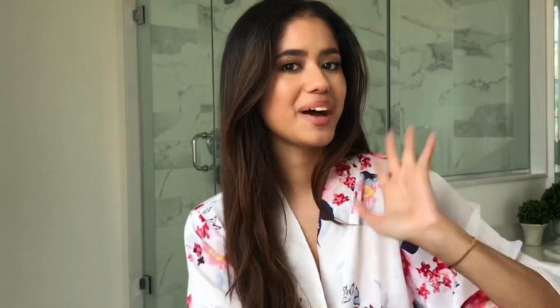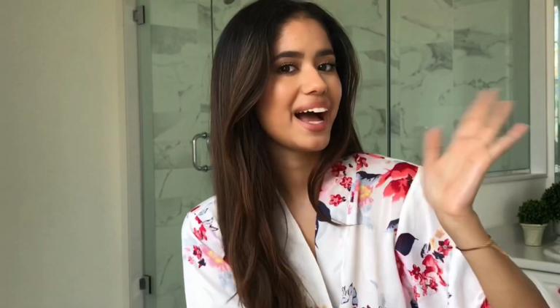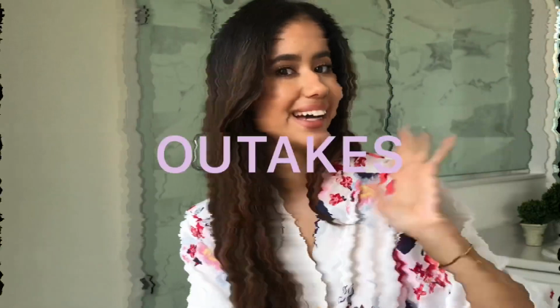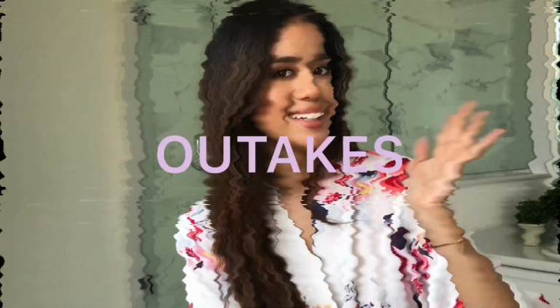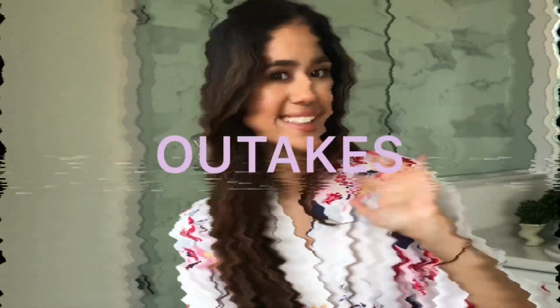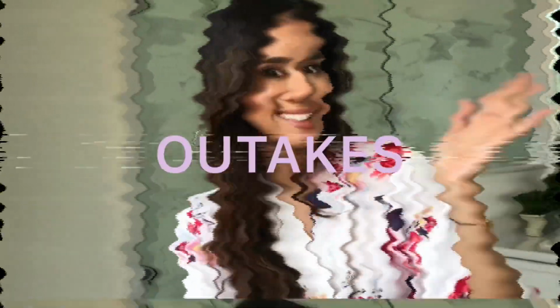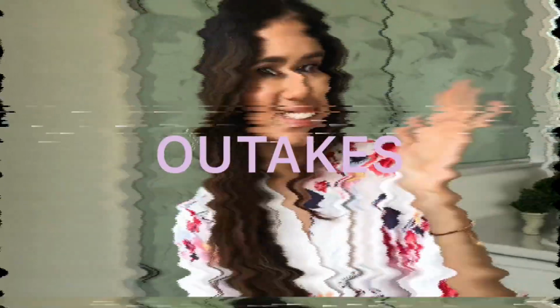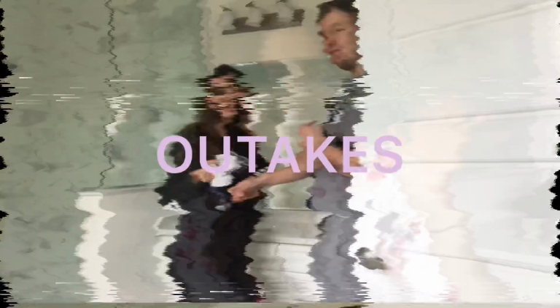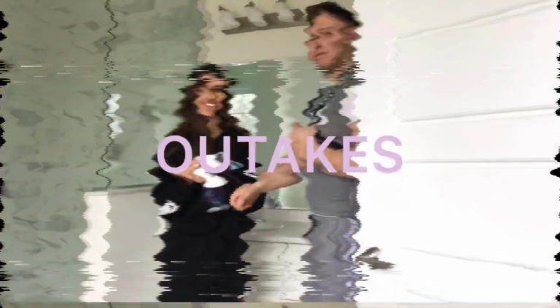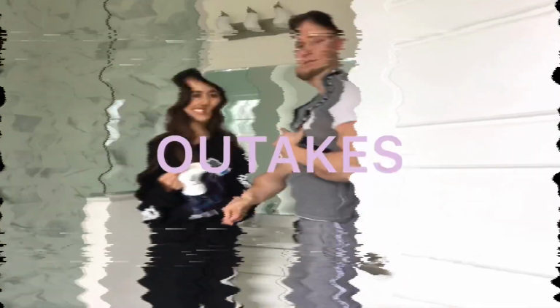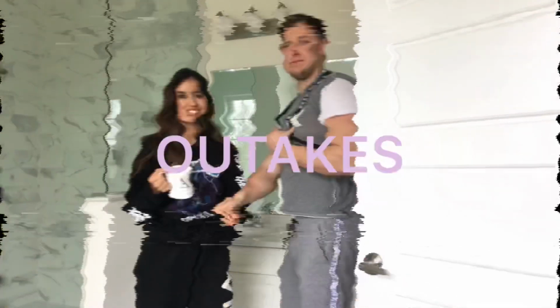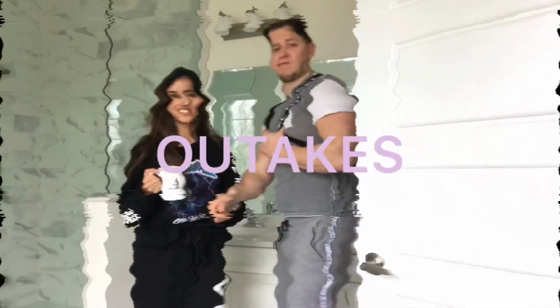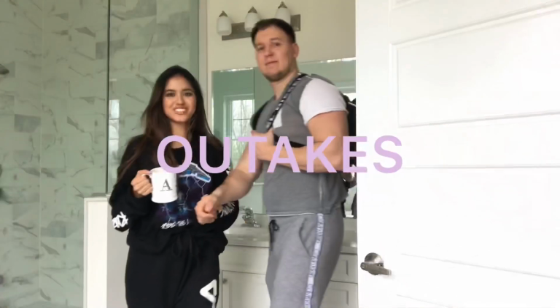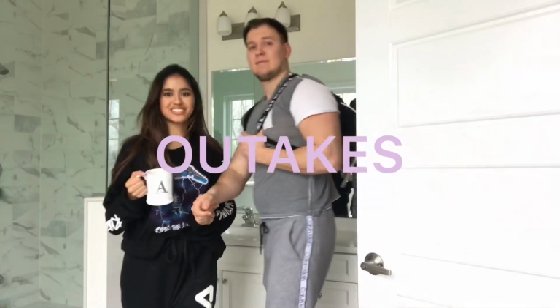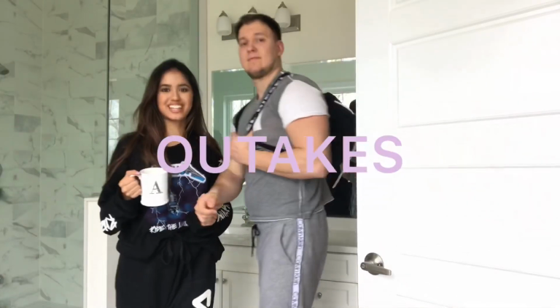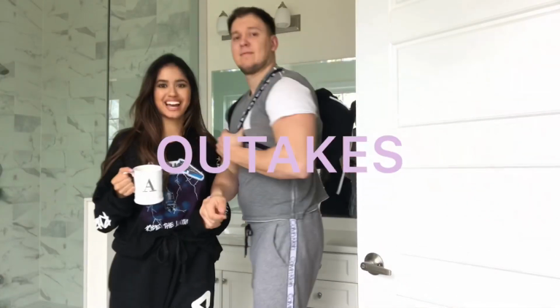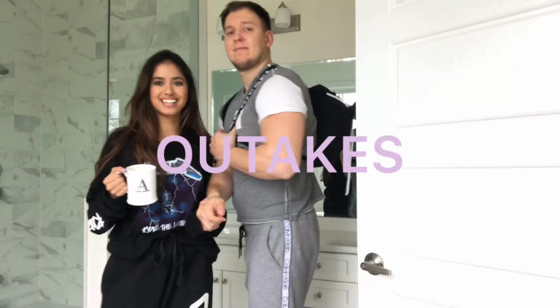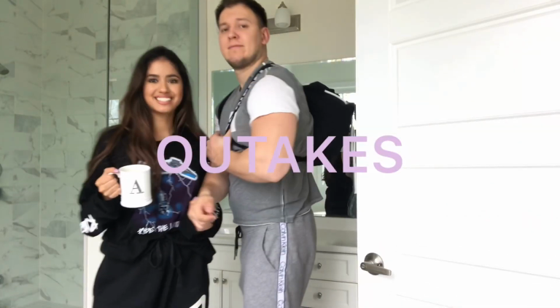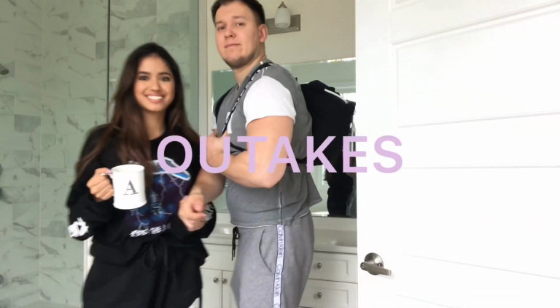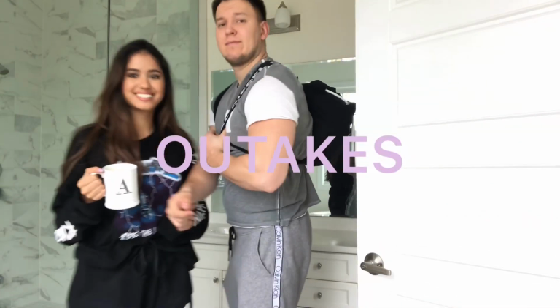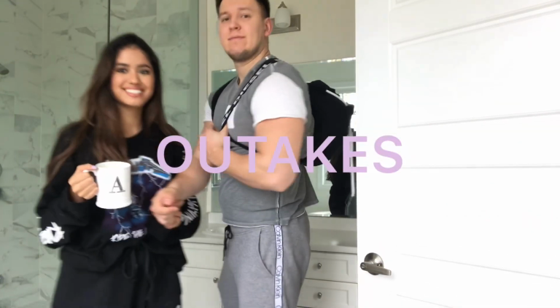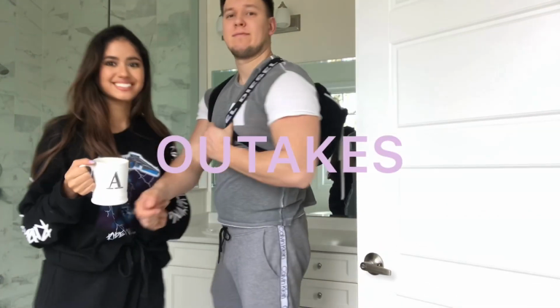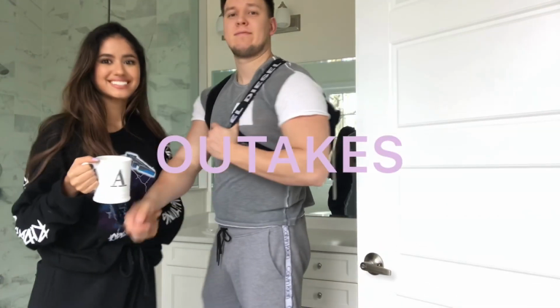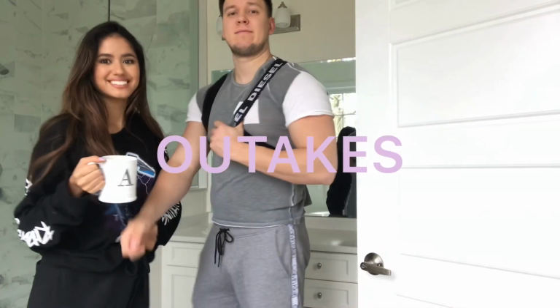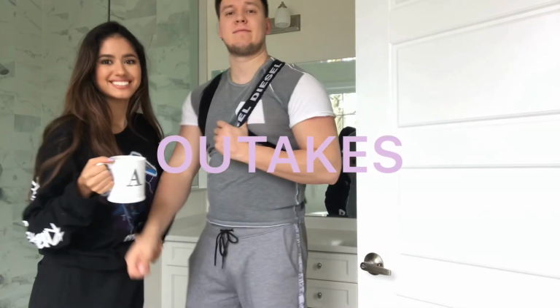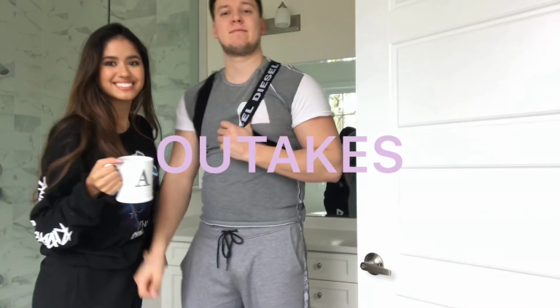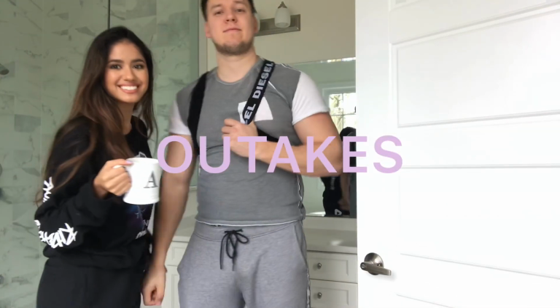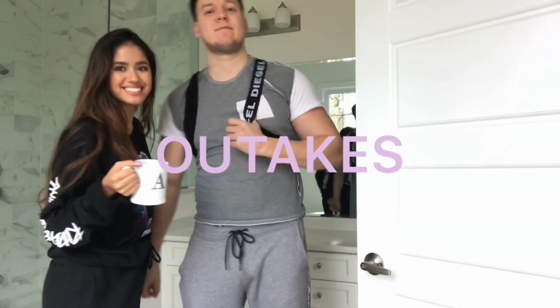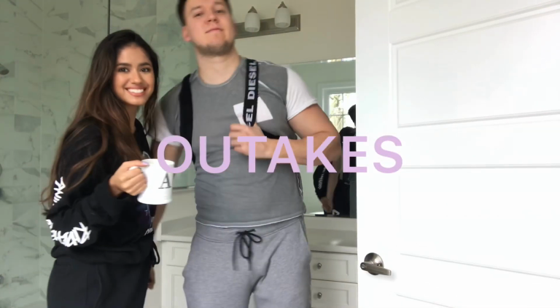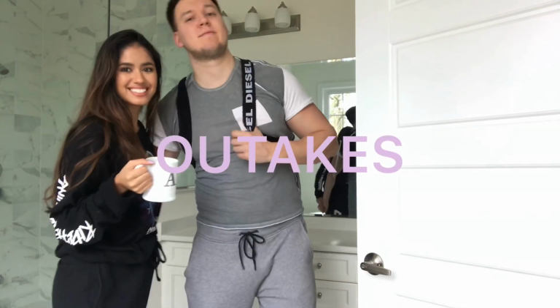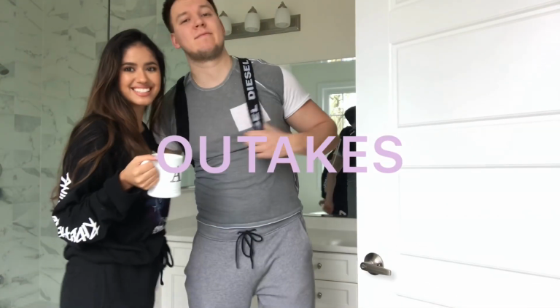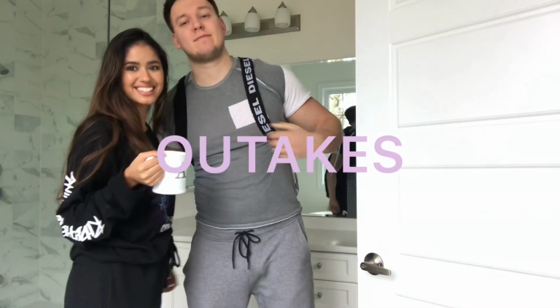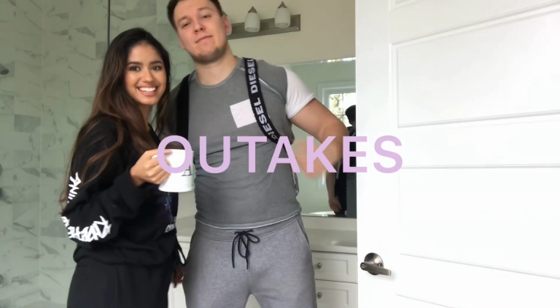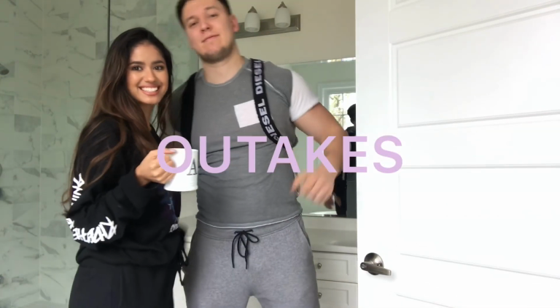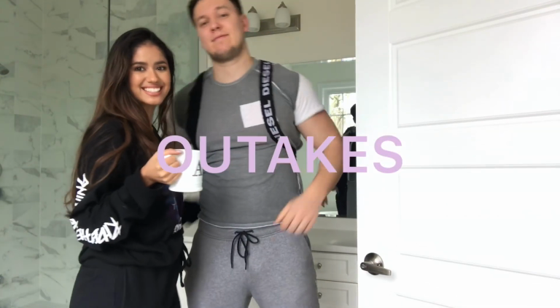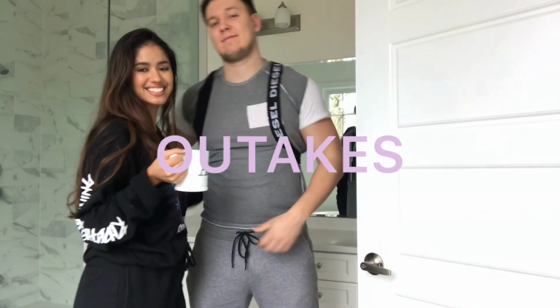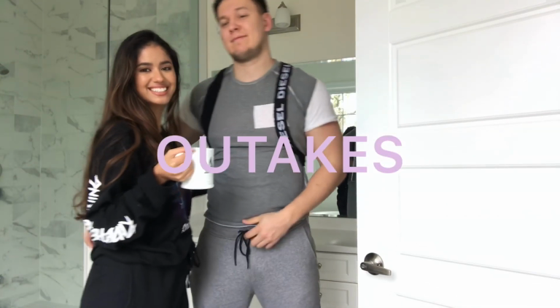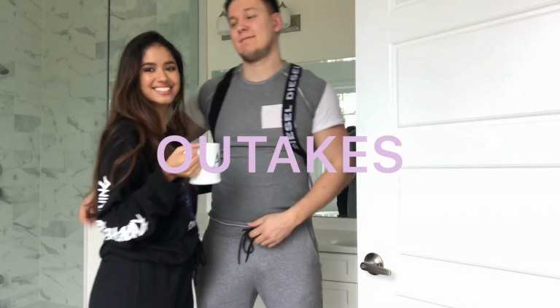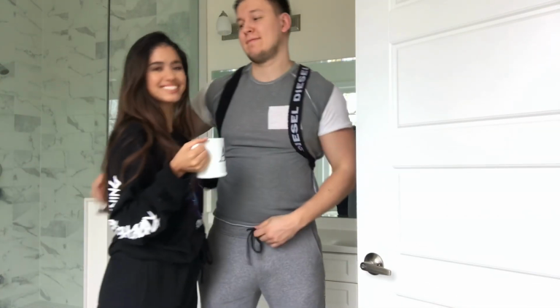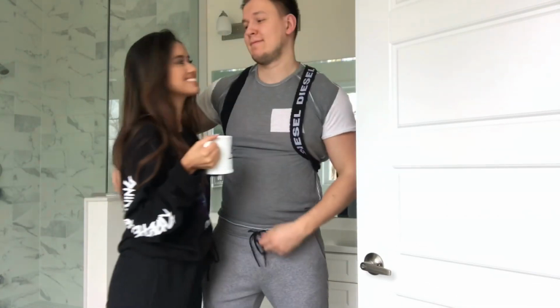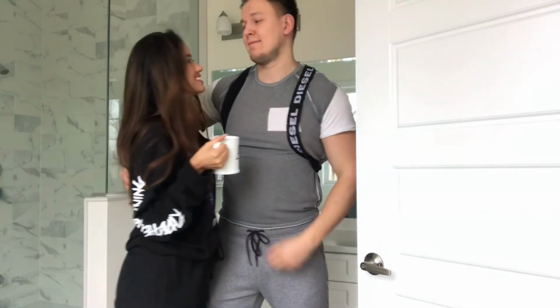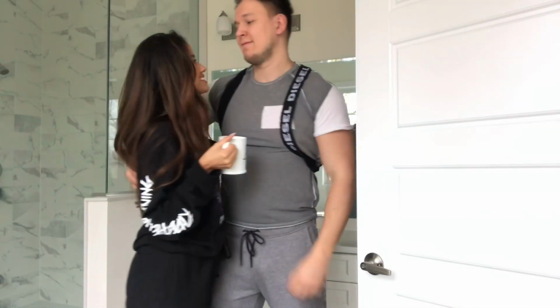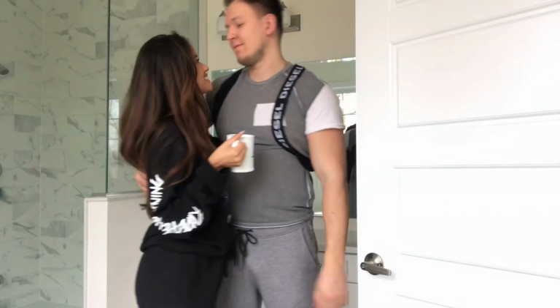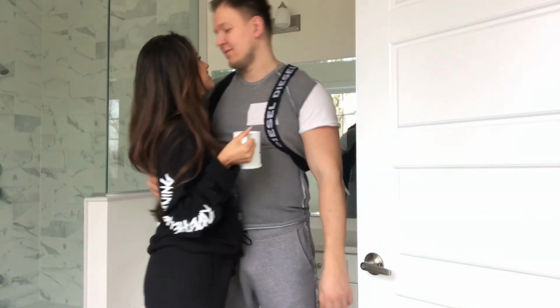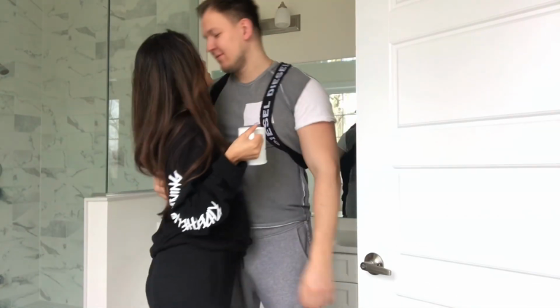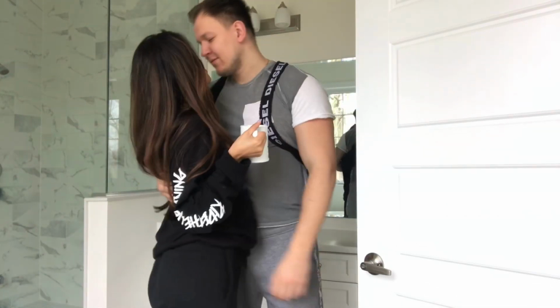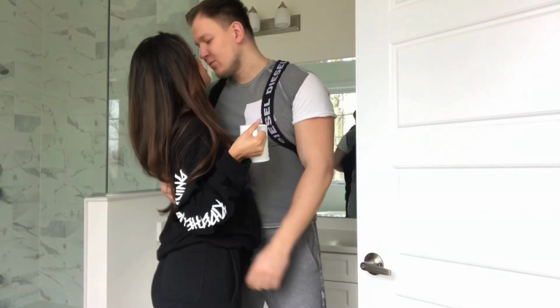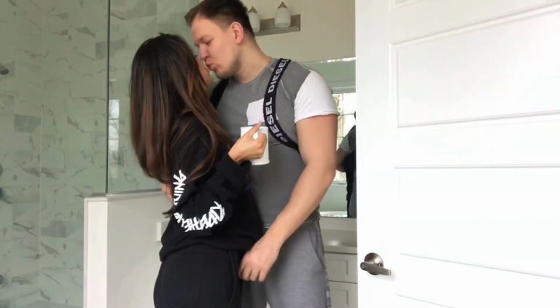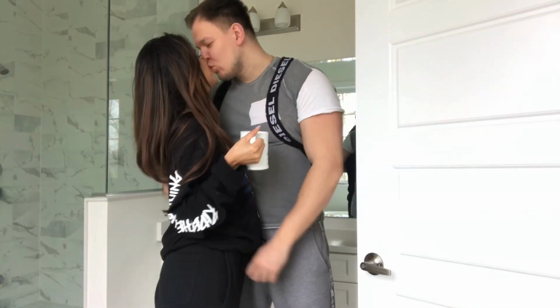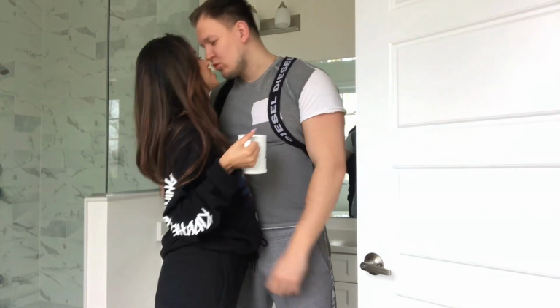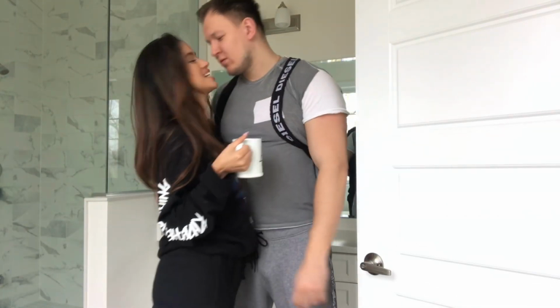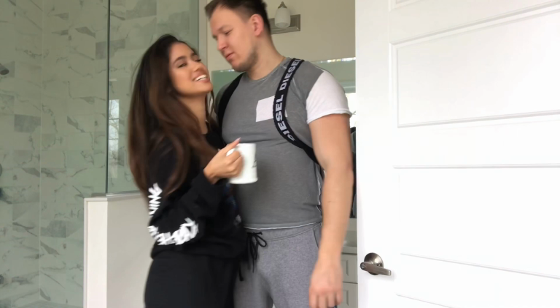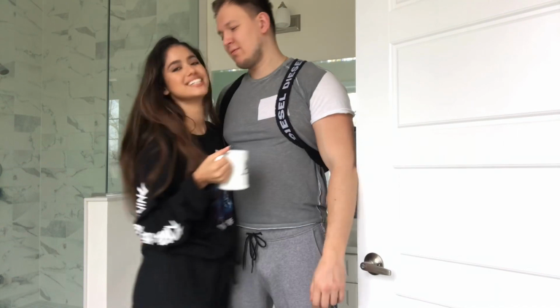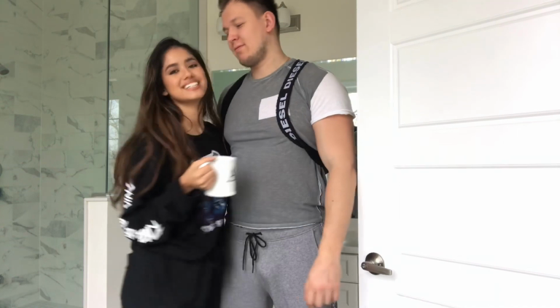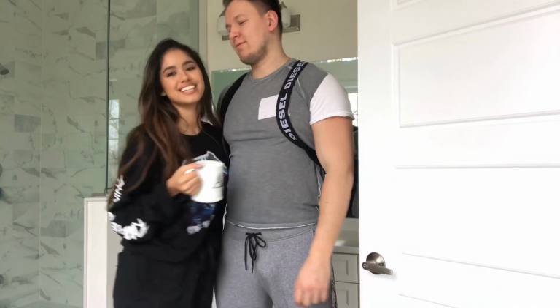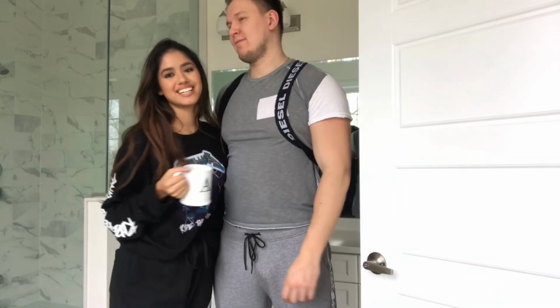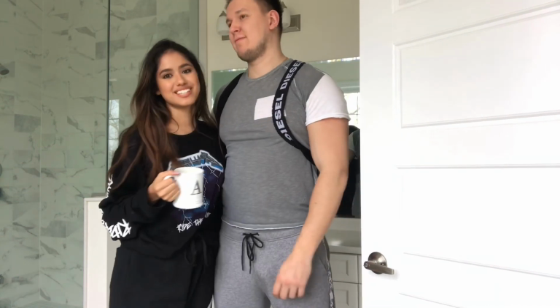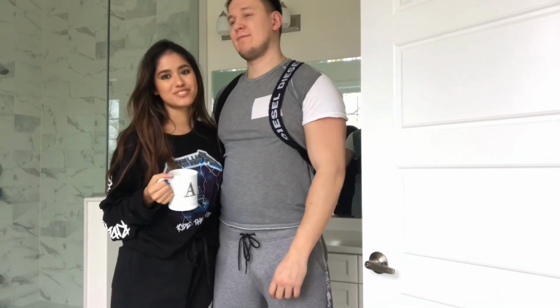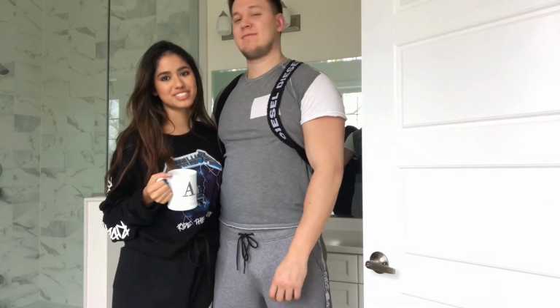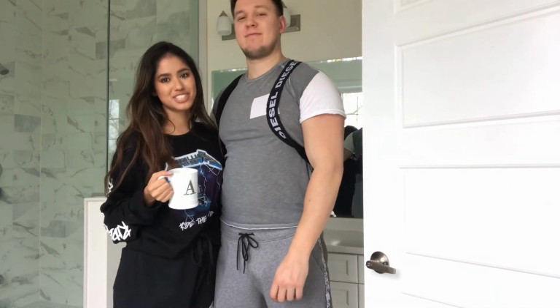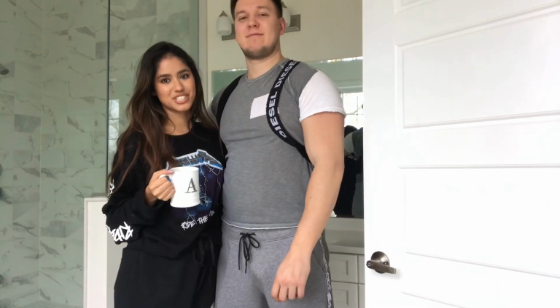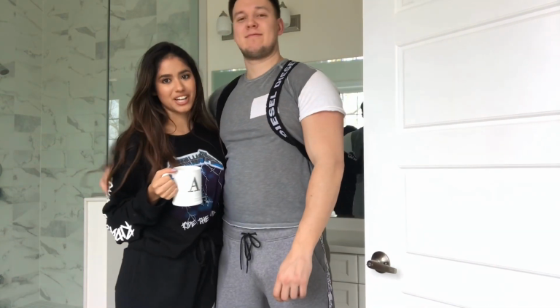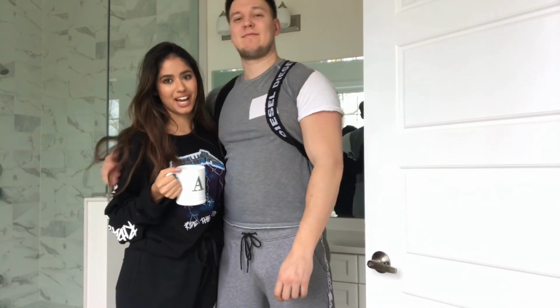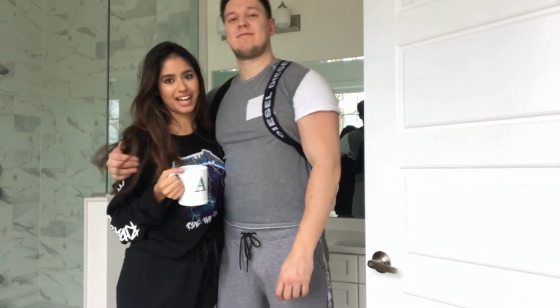Bye — I have a special guest. It's Alexi. He's really shy.